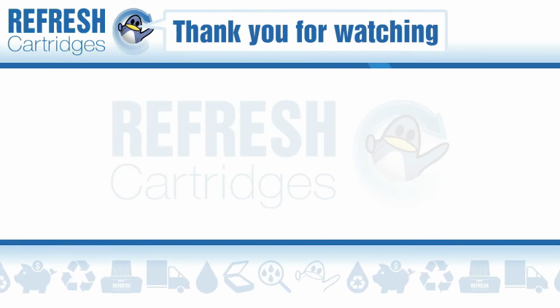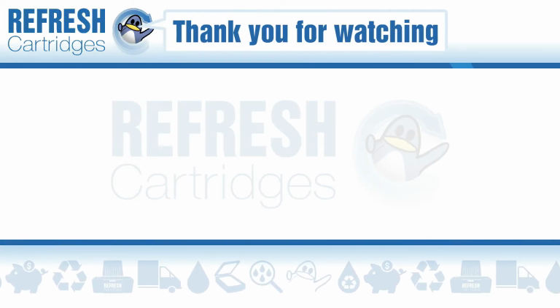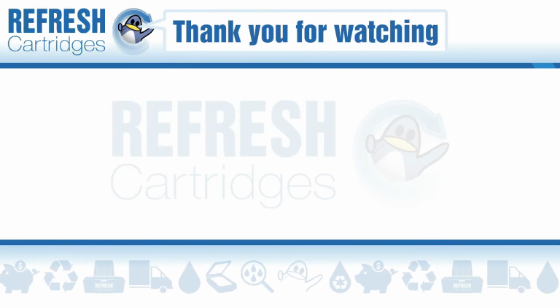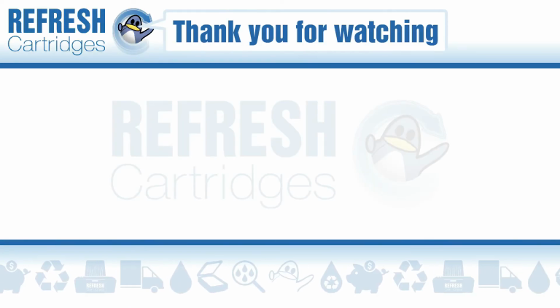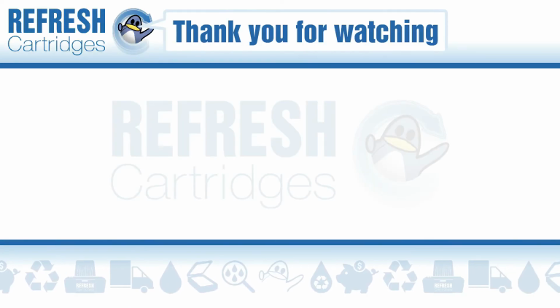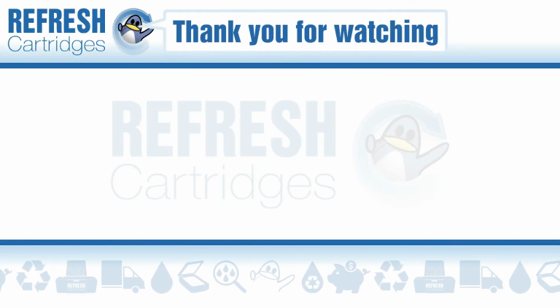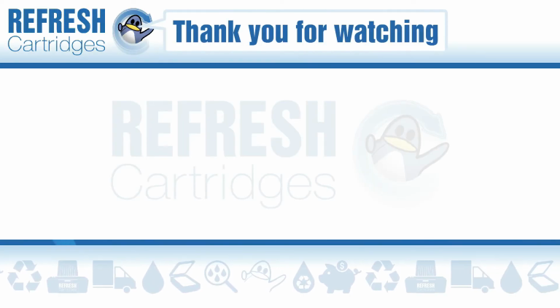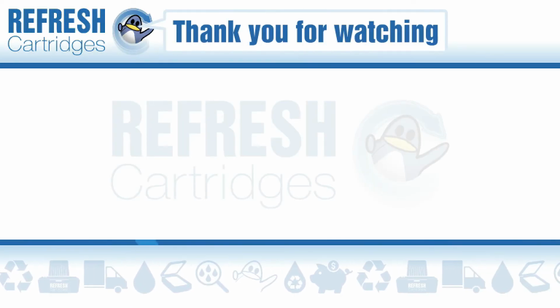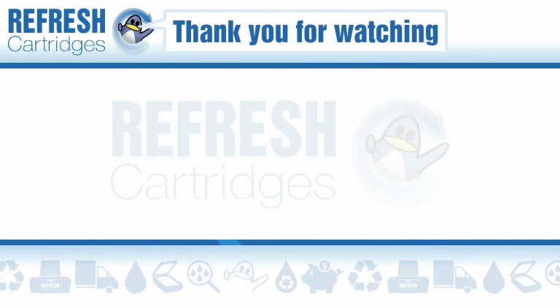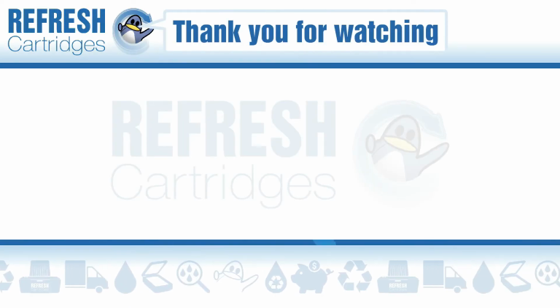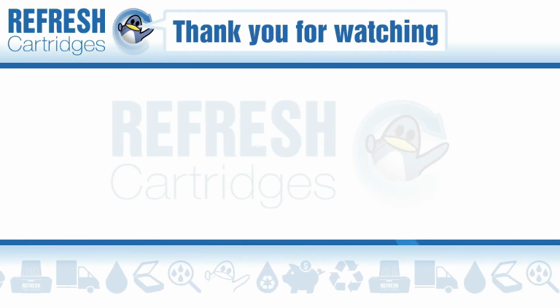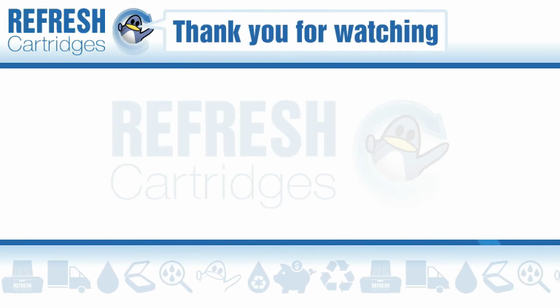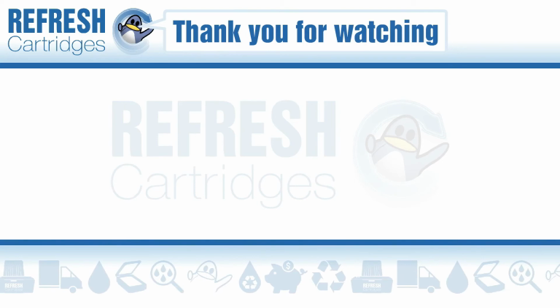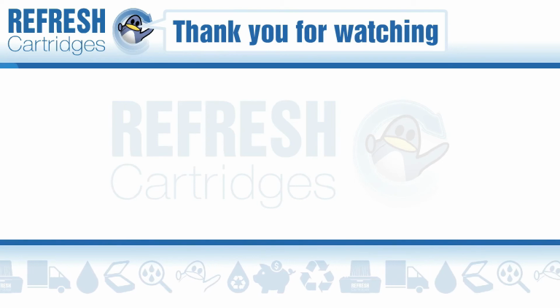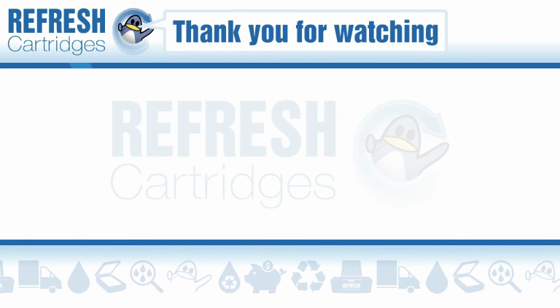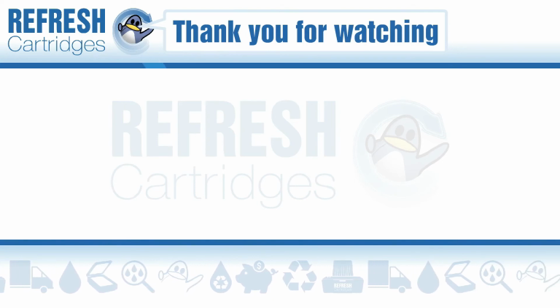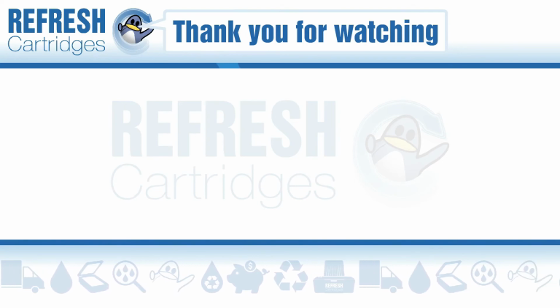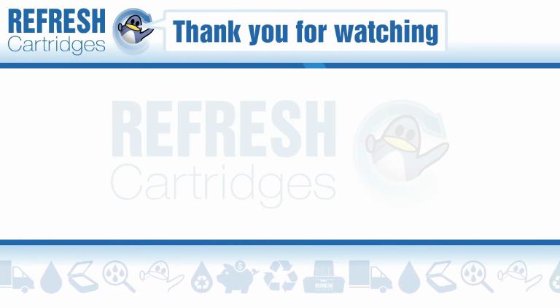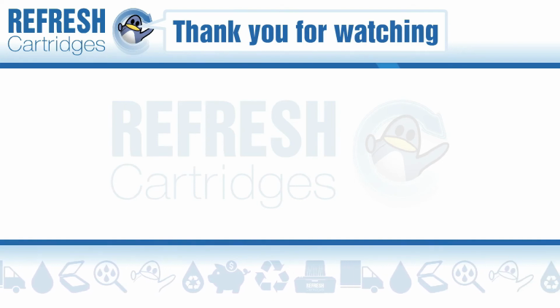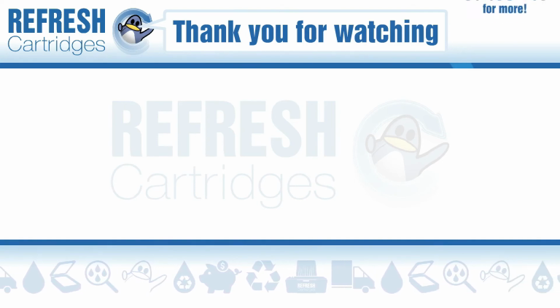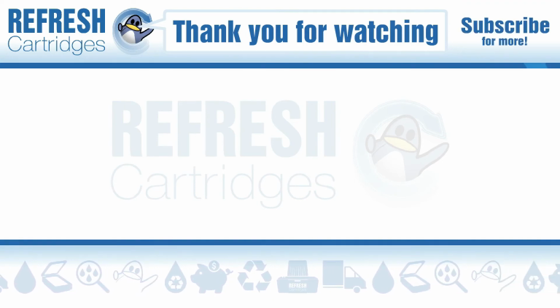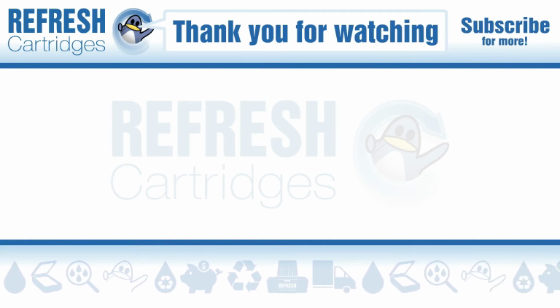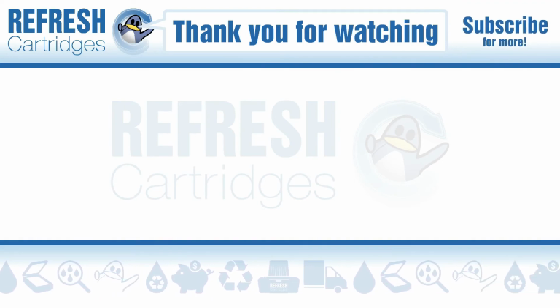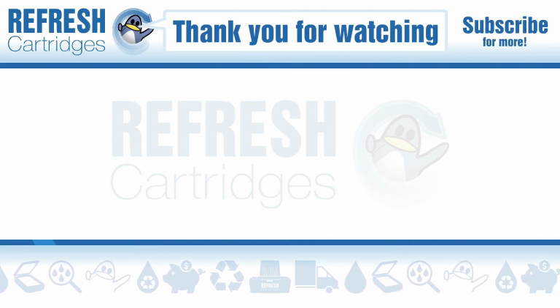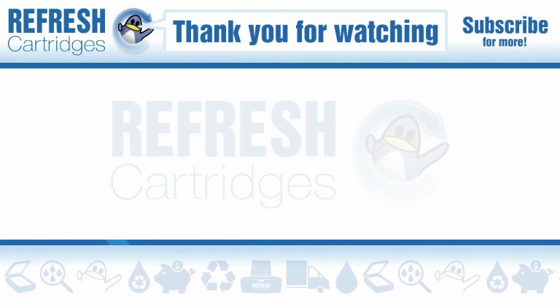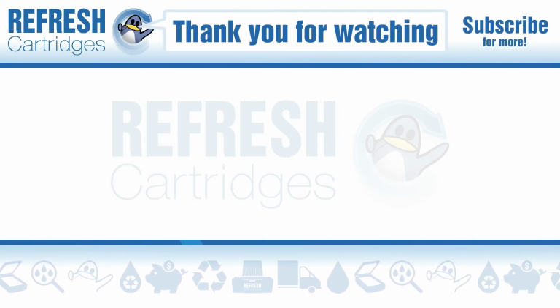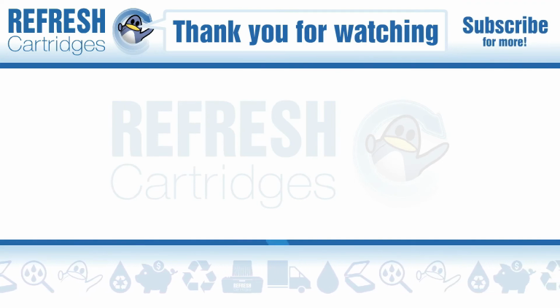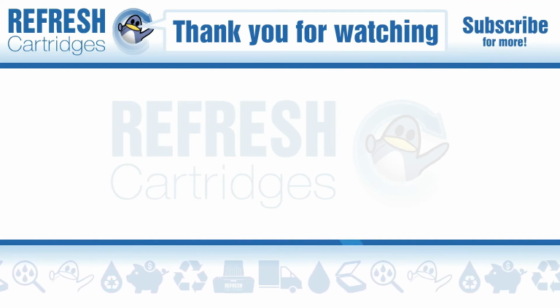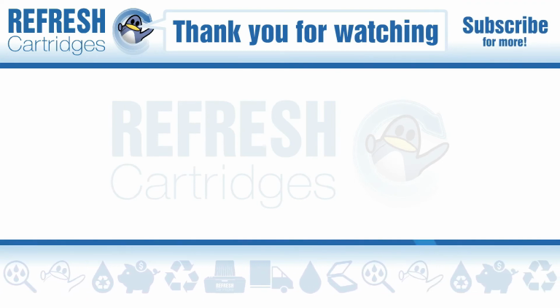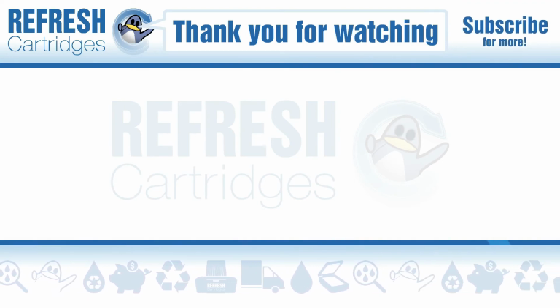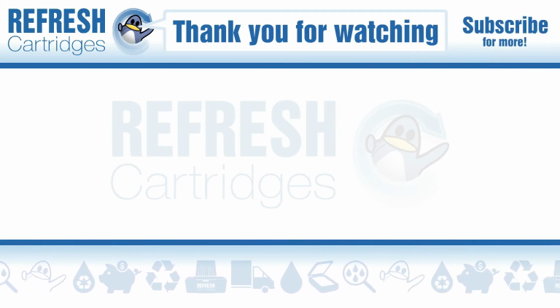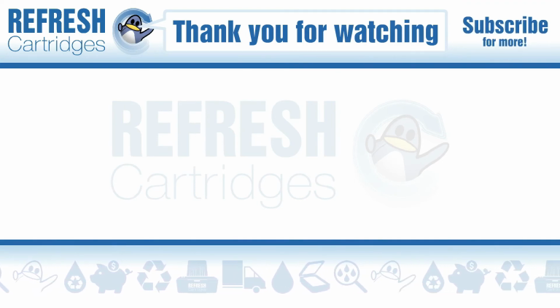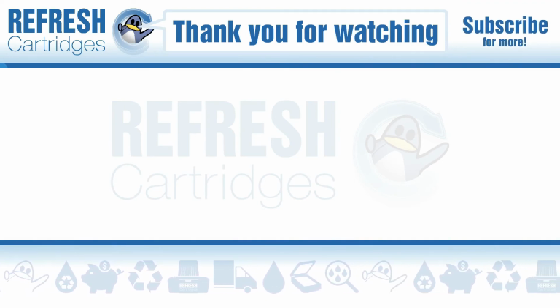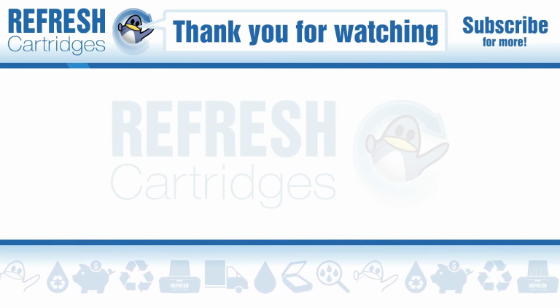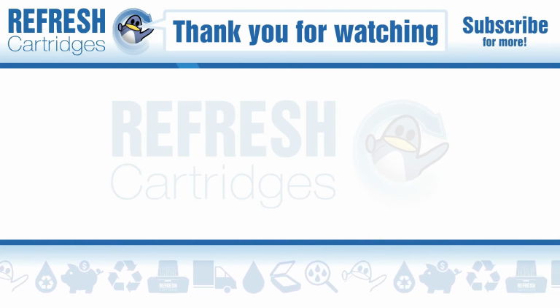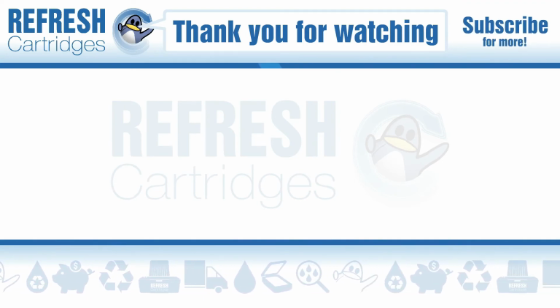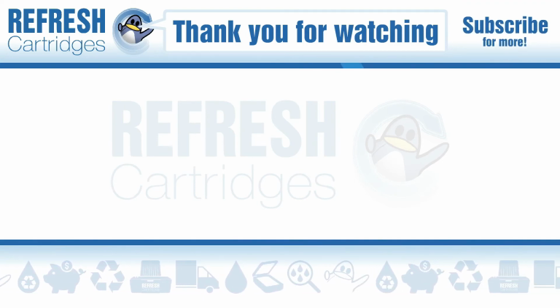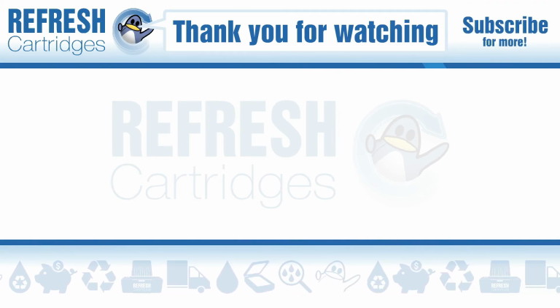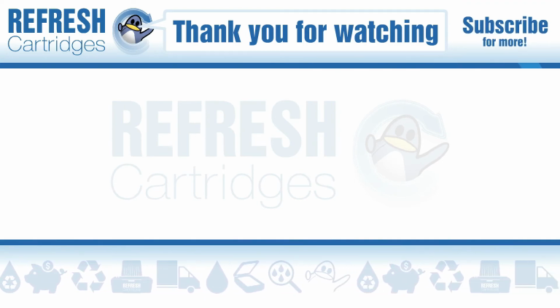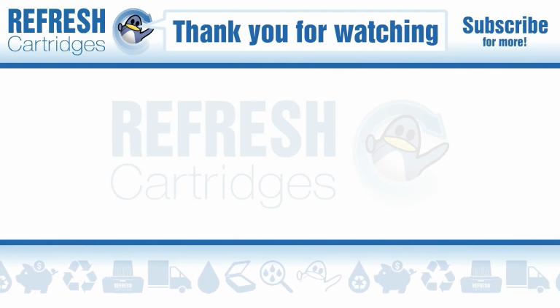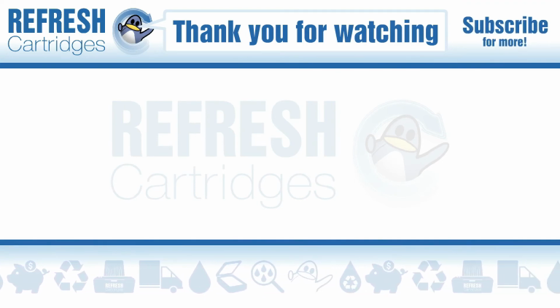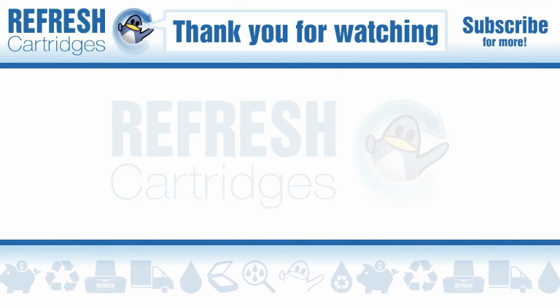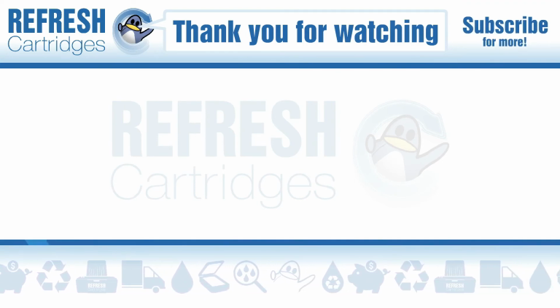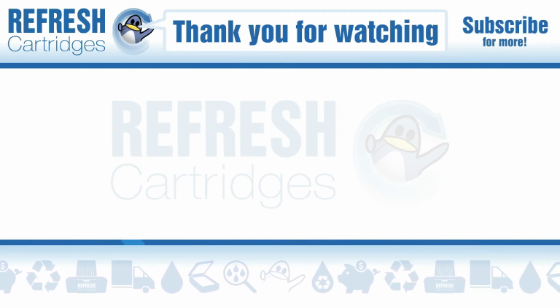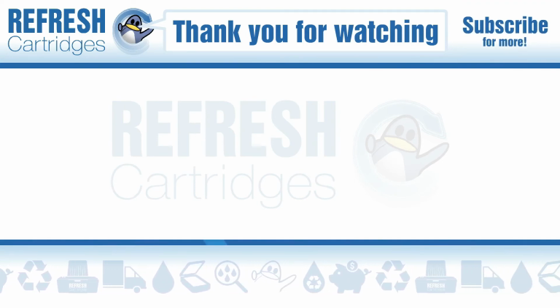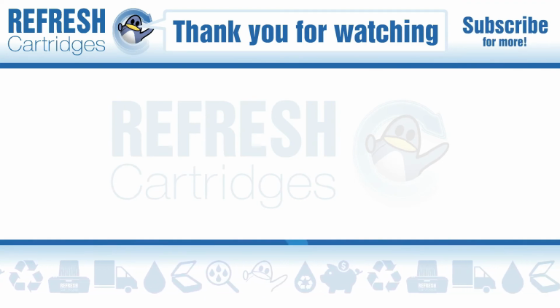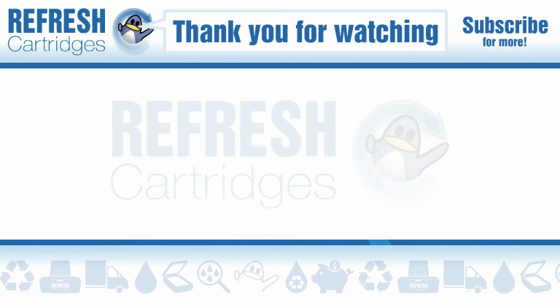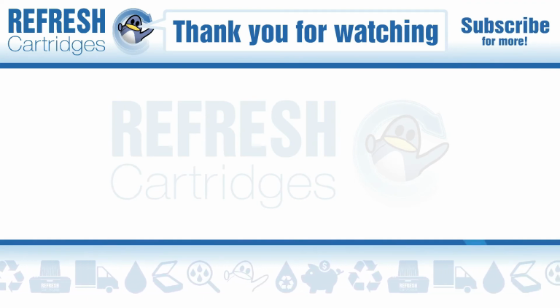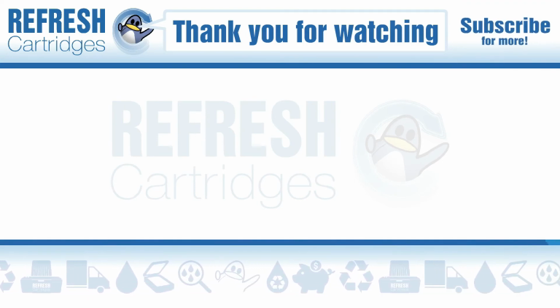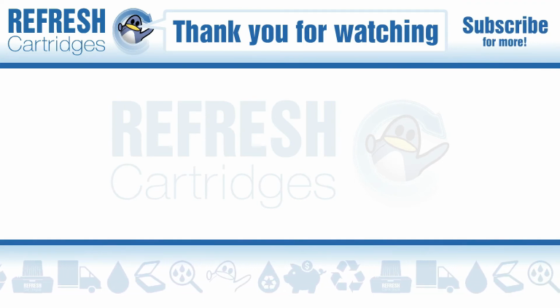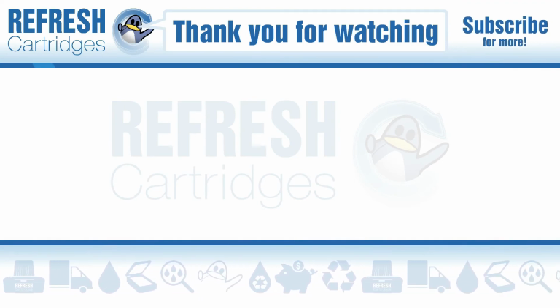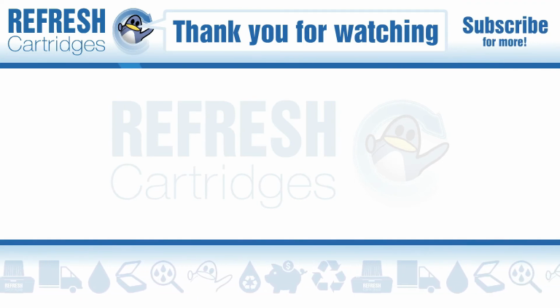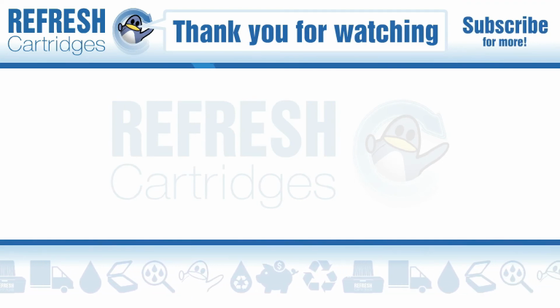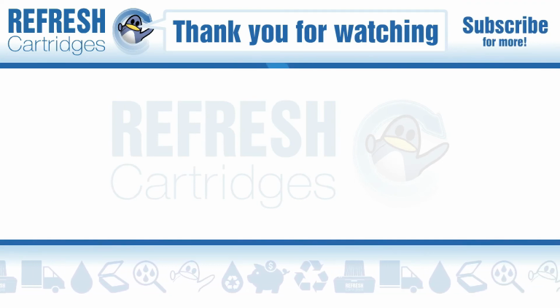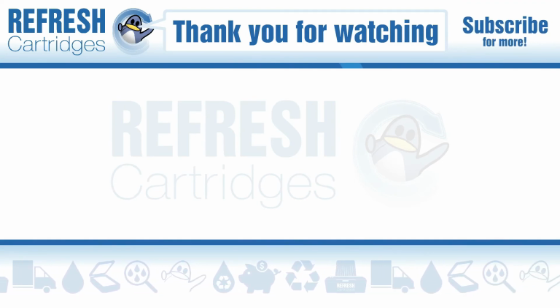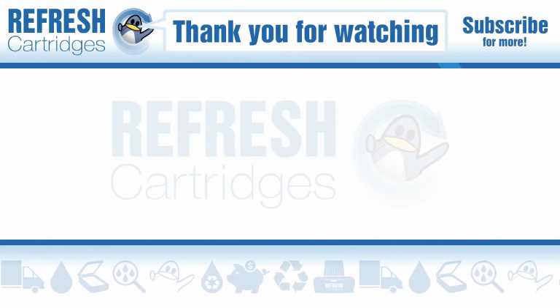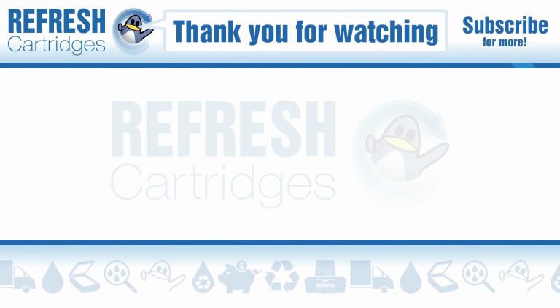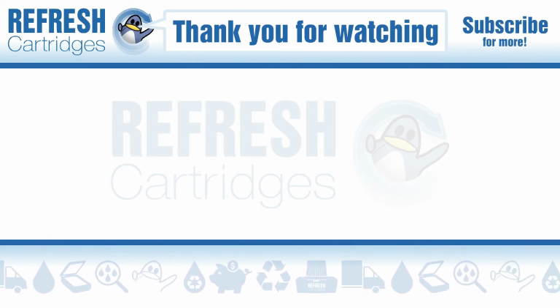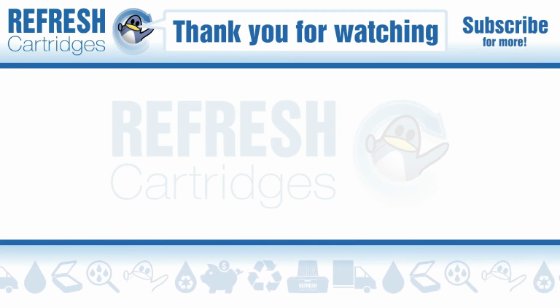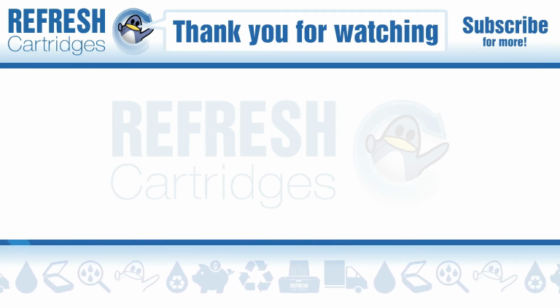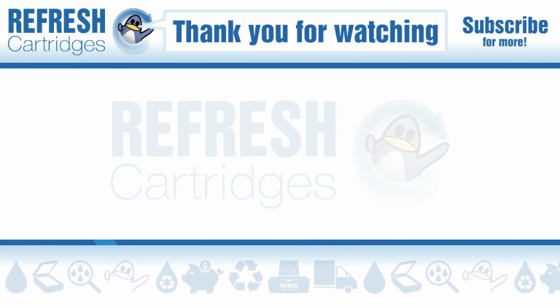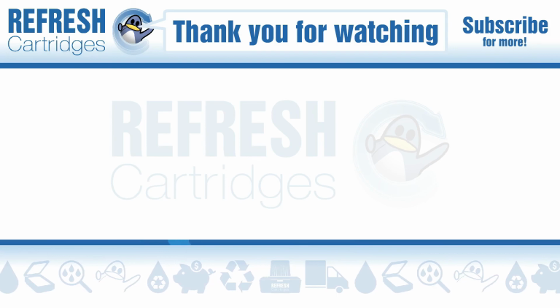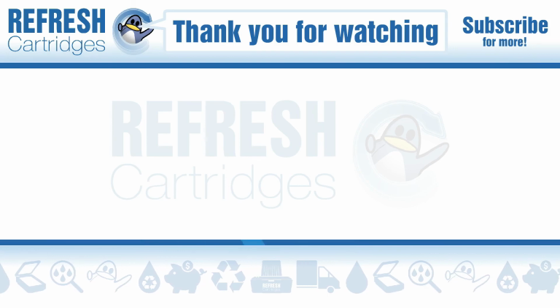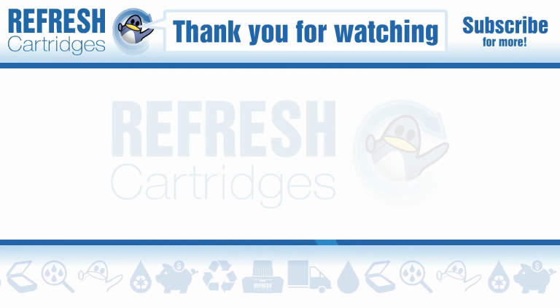I hope you found this video useful. If you have any further questions please let us know in the comments below. Thank you.